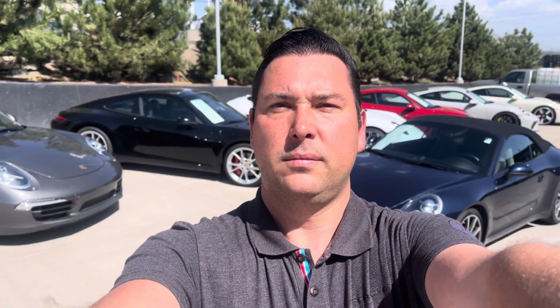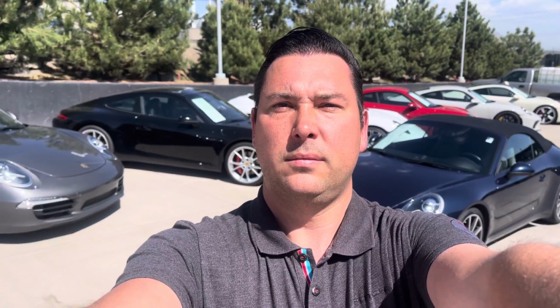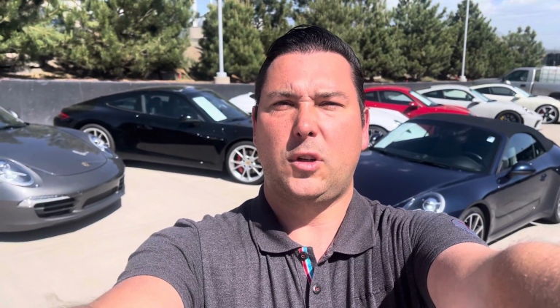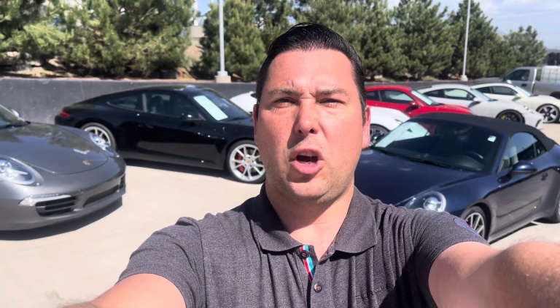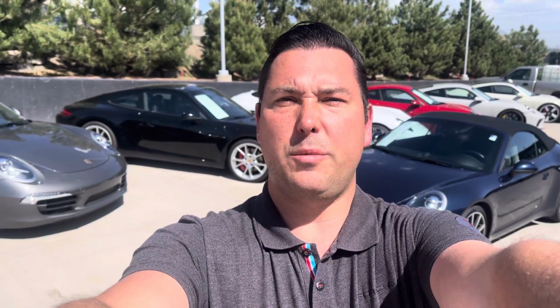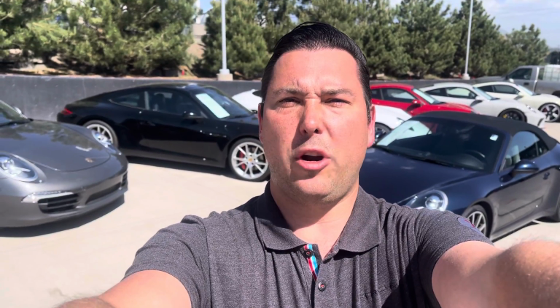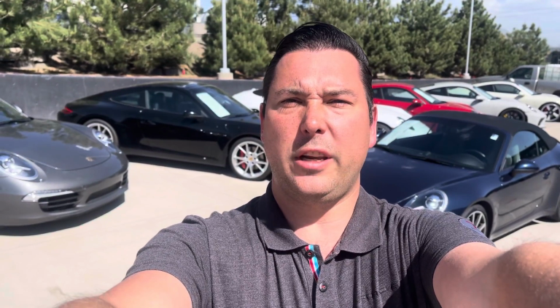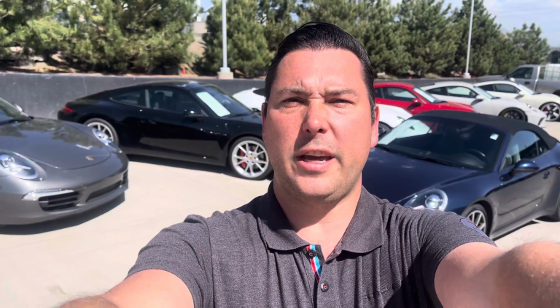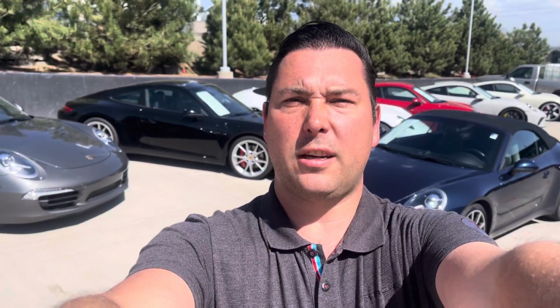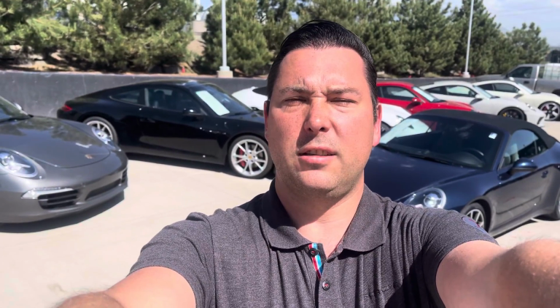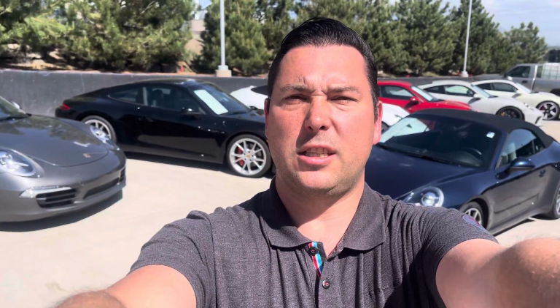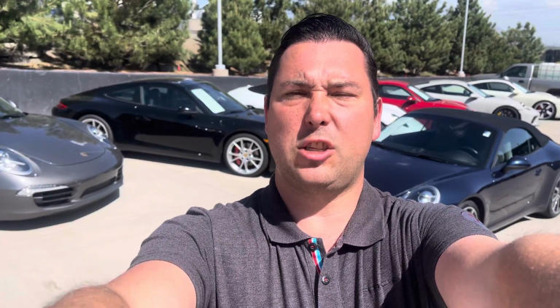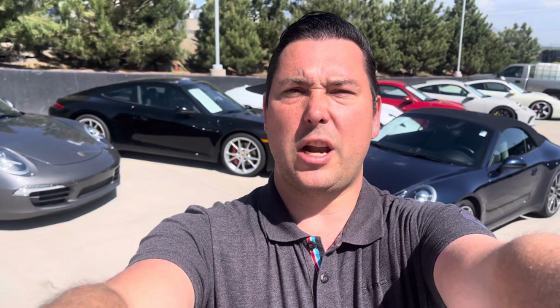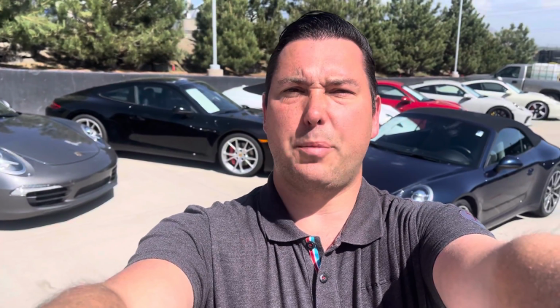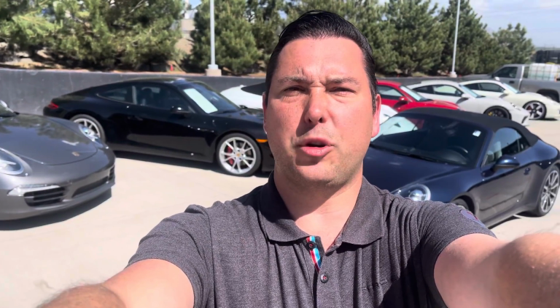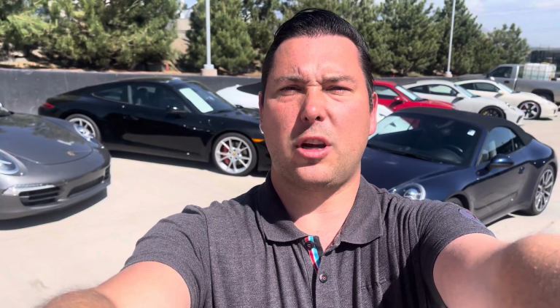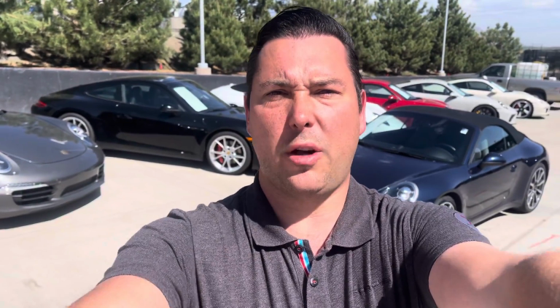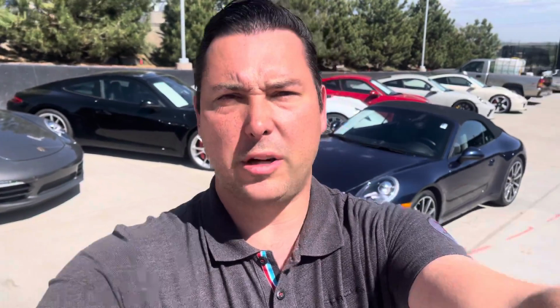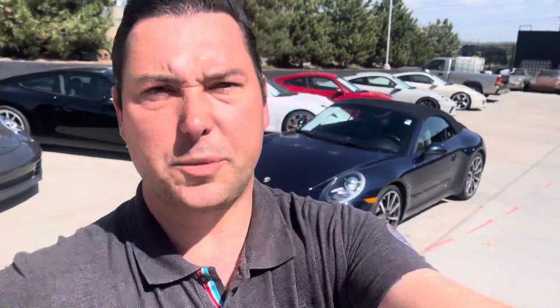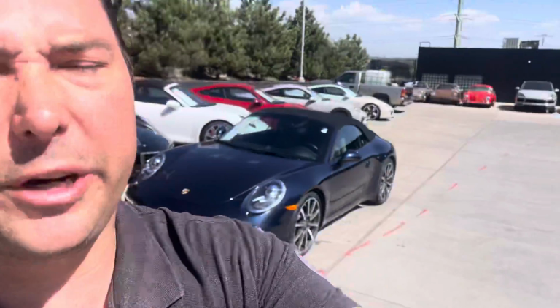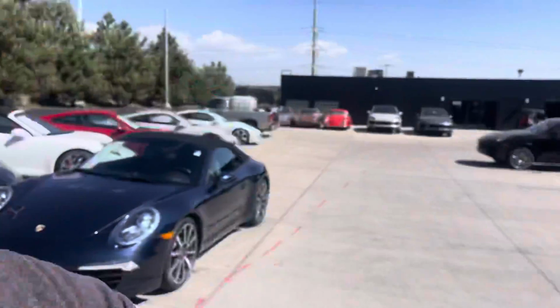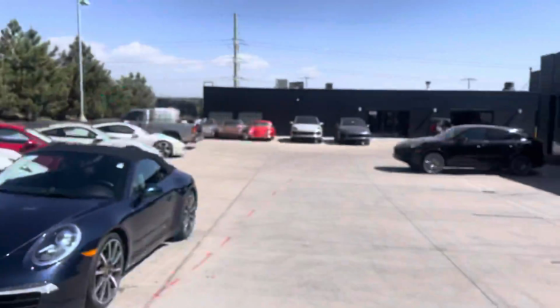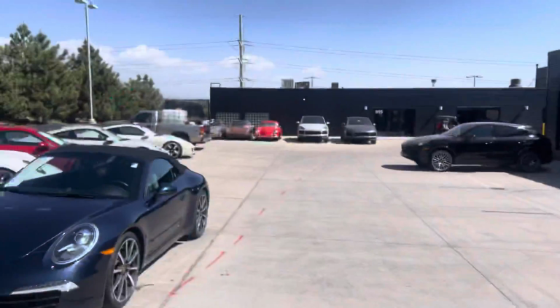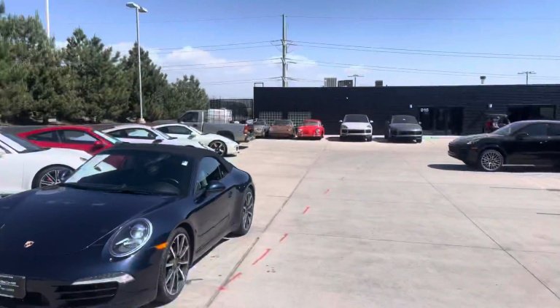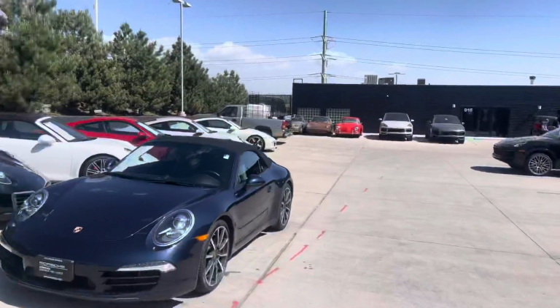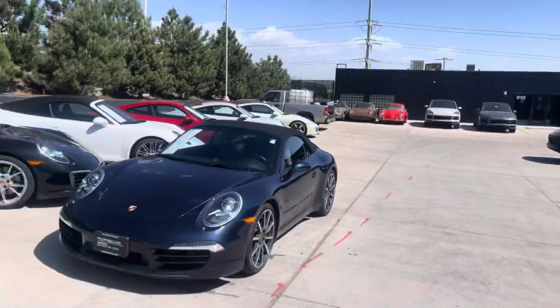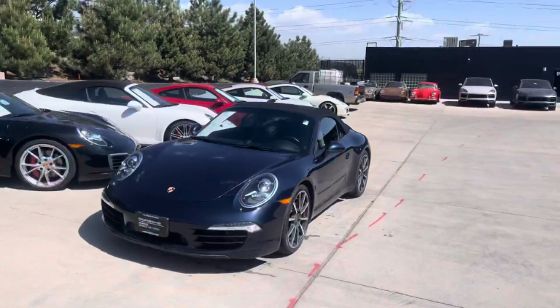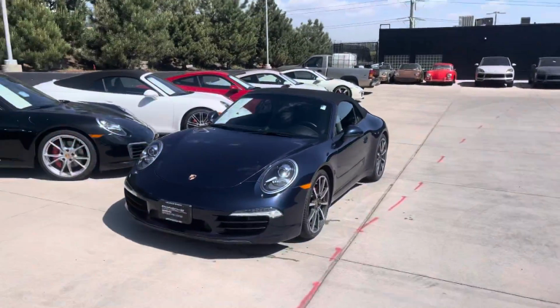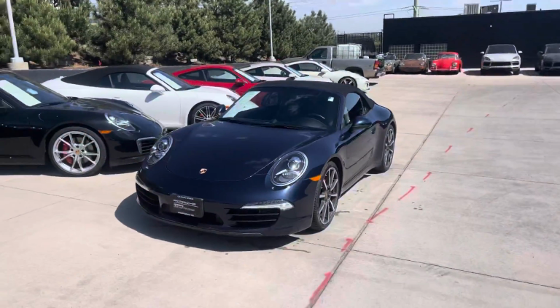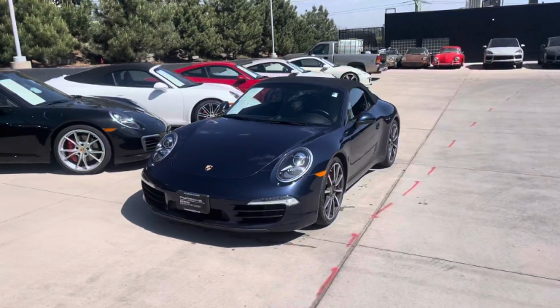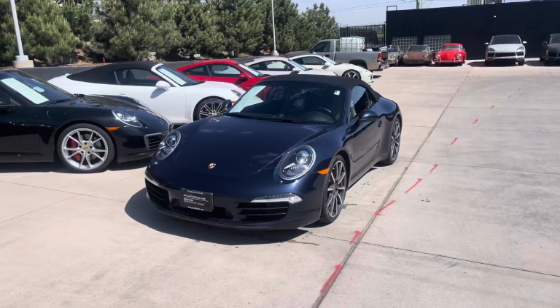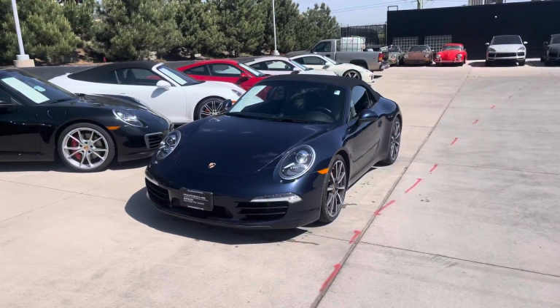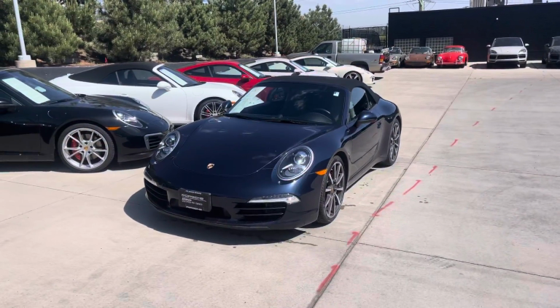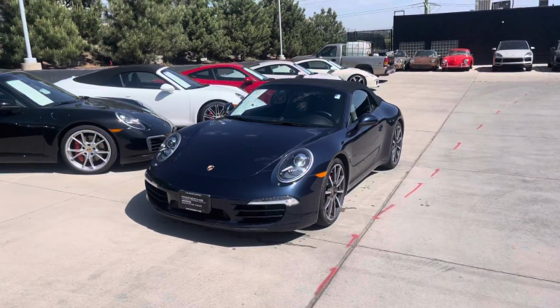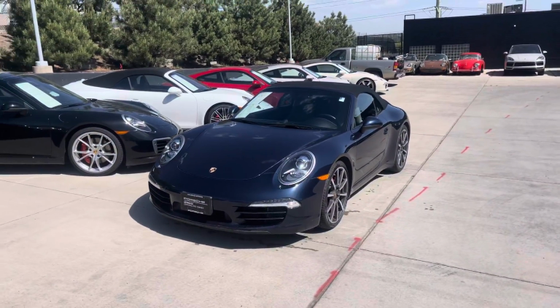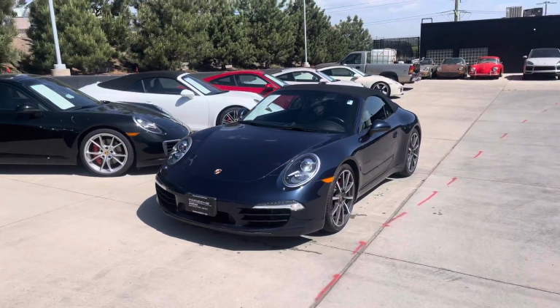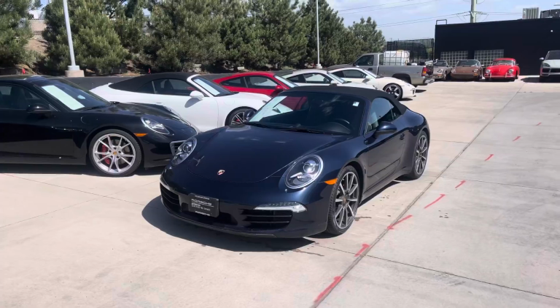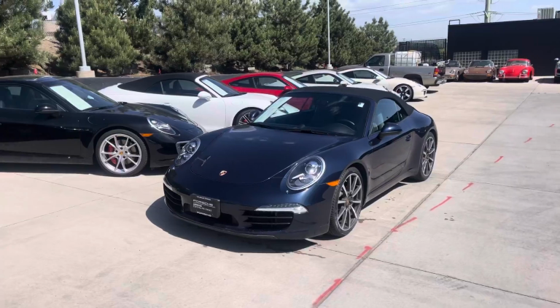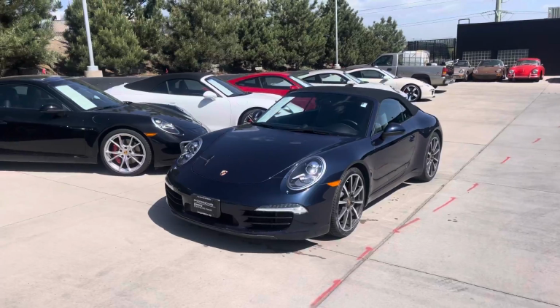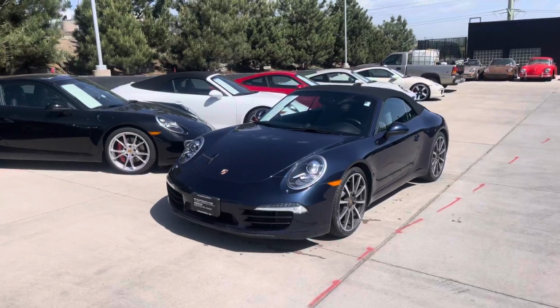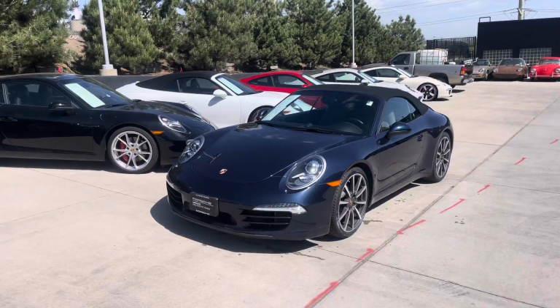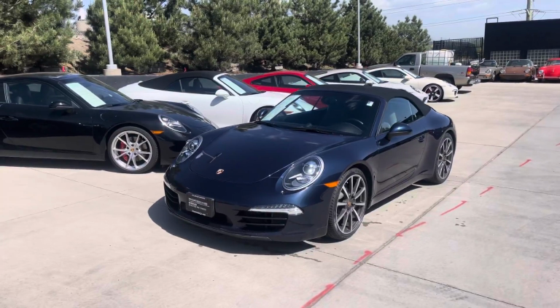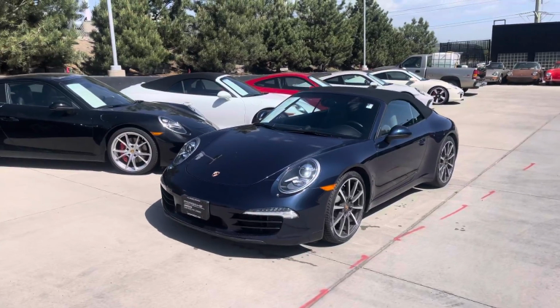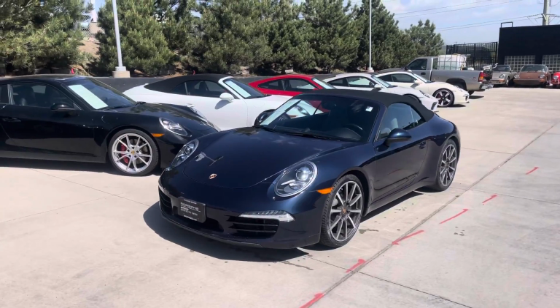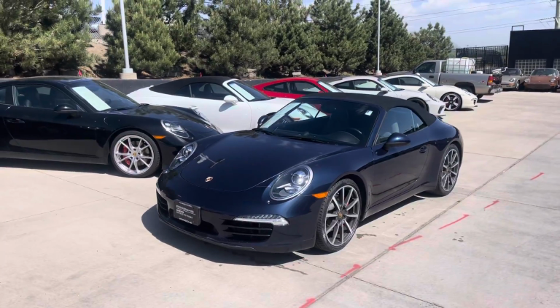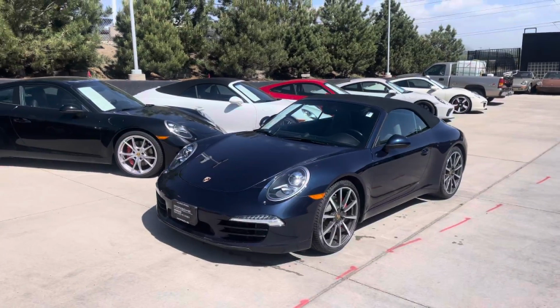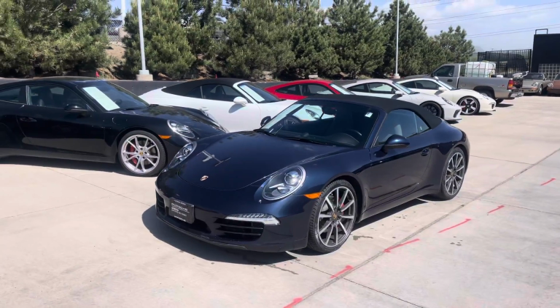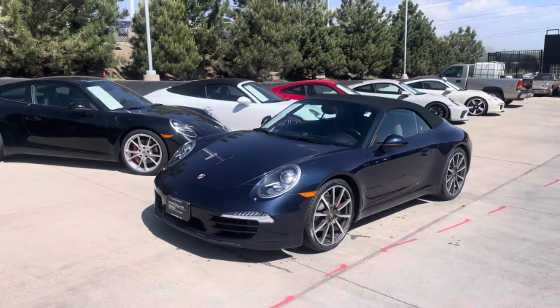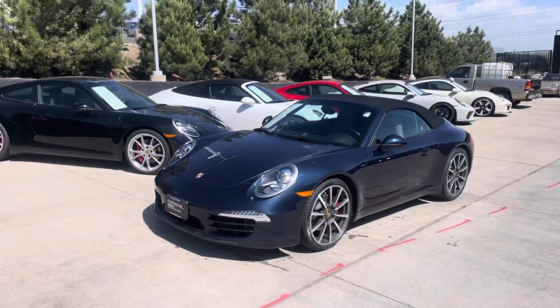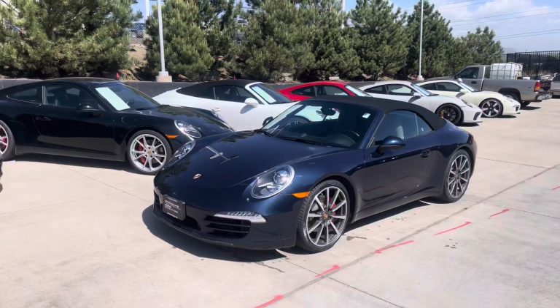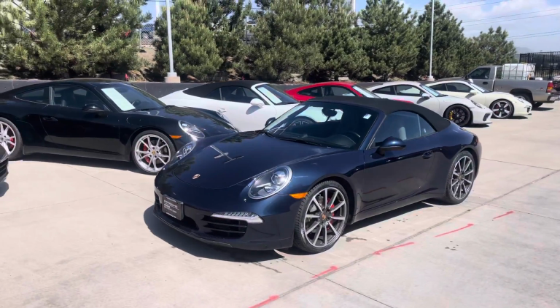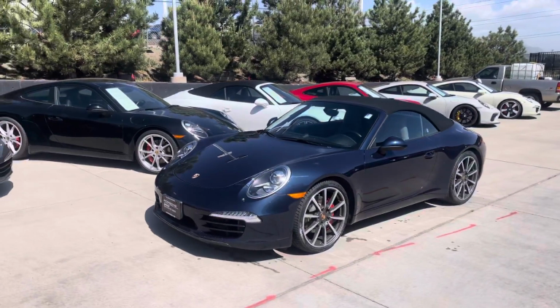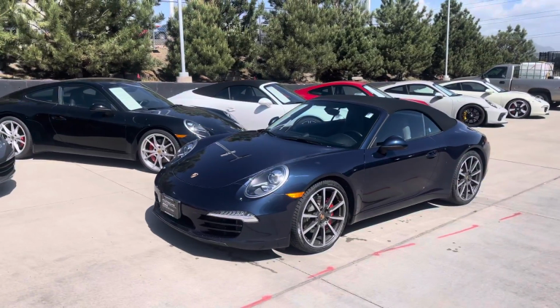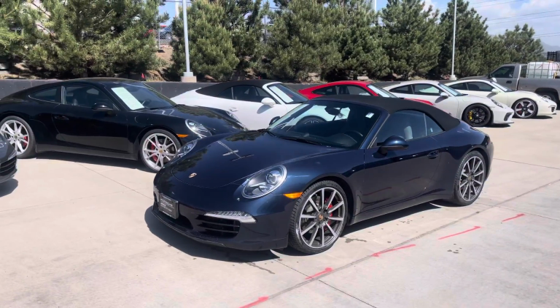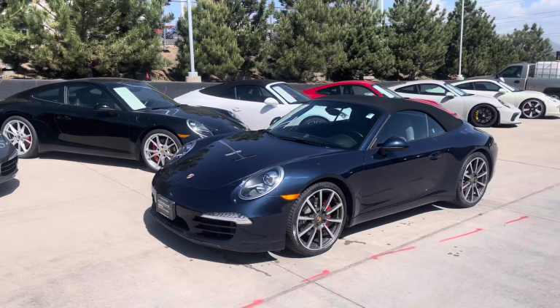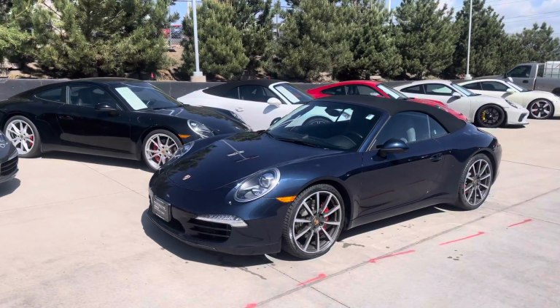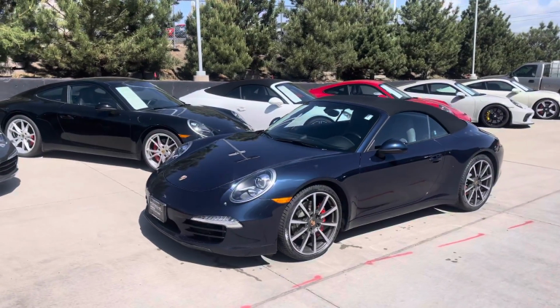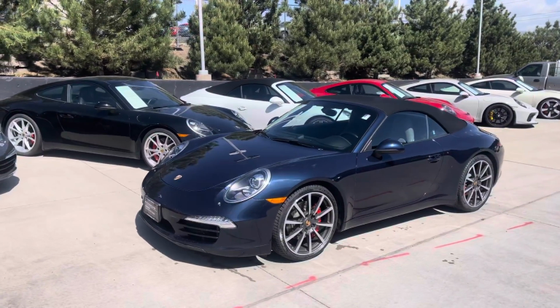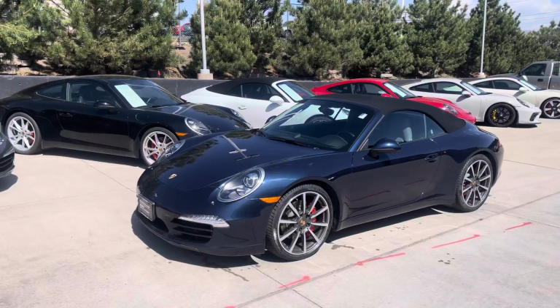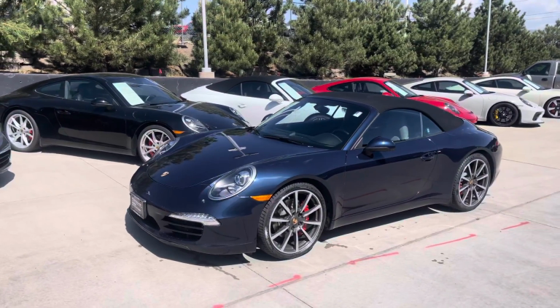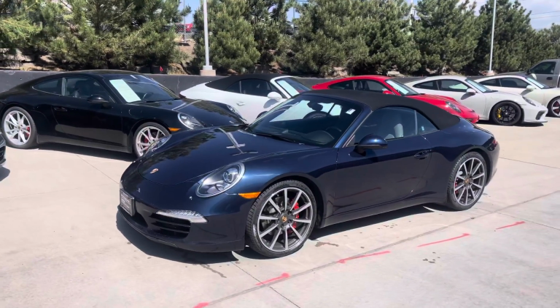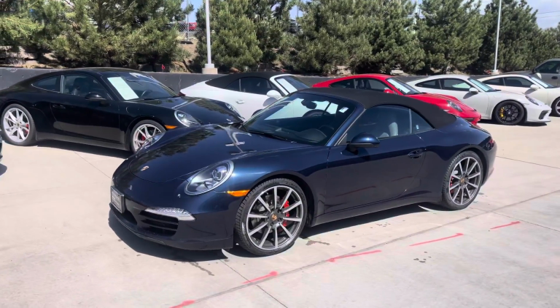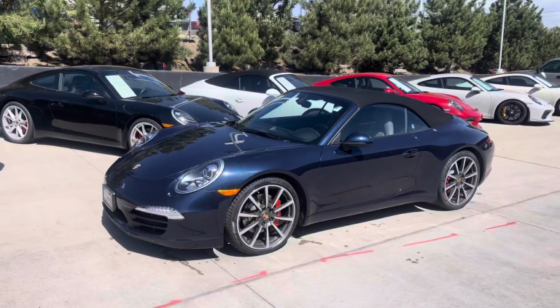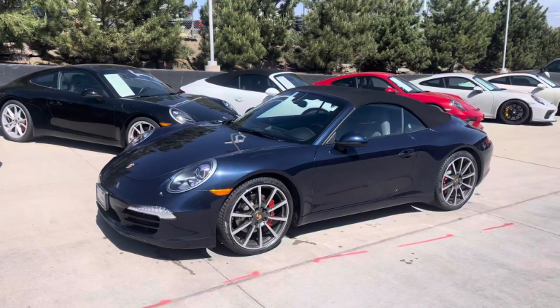Good morning, Nick. This is John at Porsche Colorado Springs. Here is that beautiful 2014 Carrera S Cabriolet.